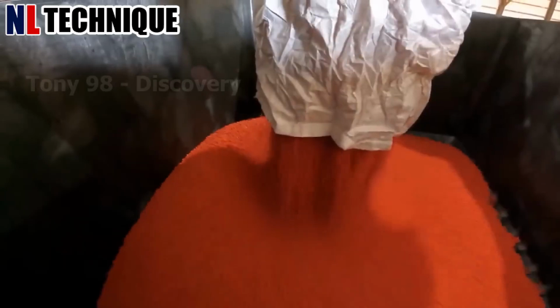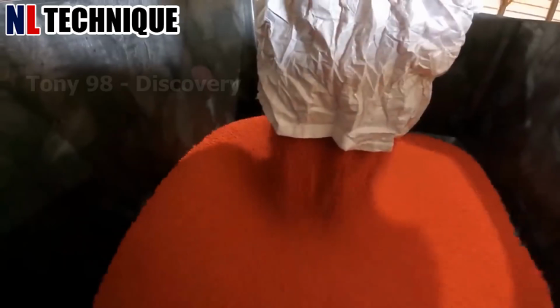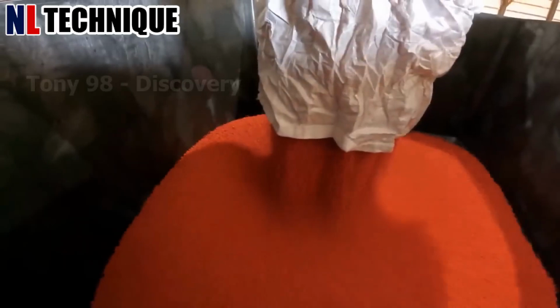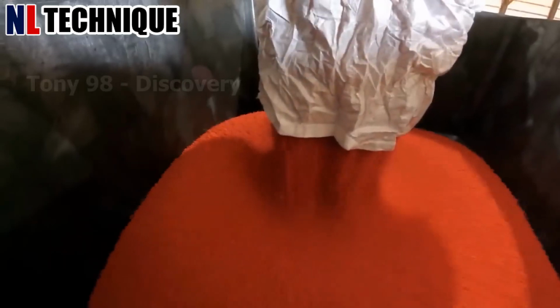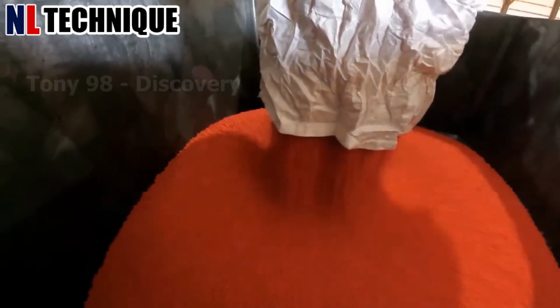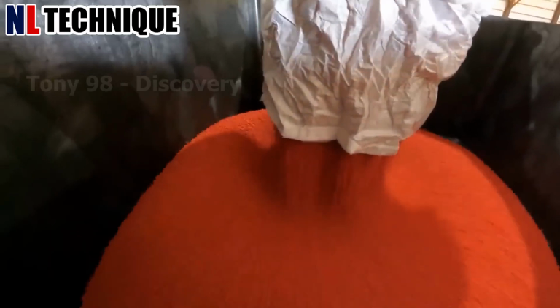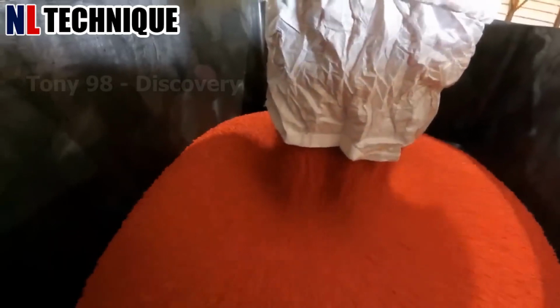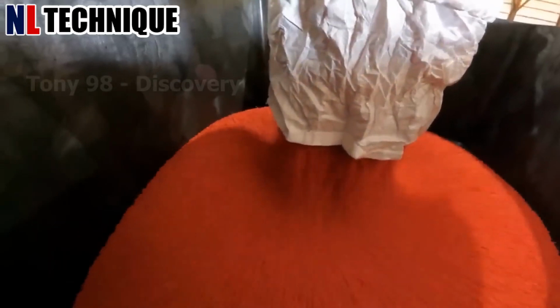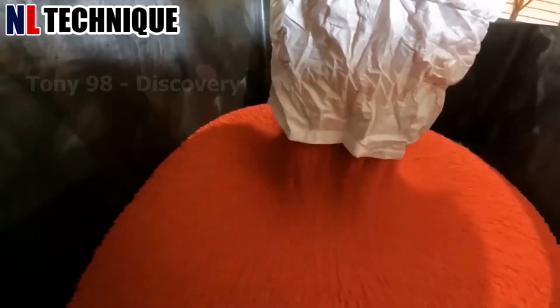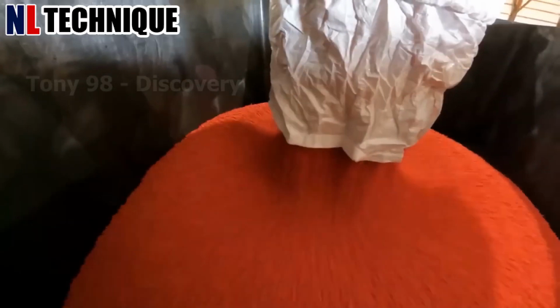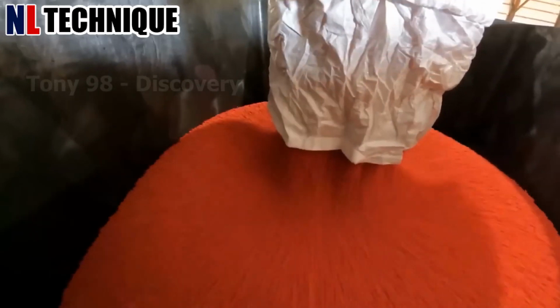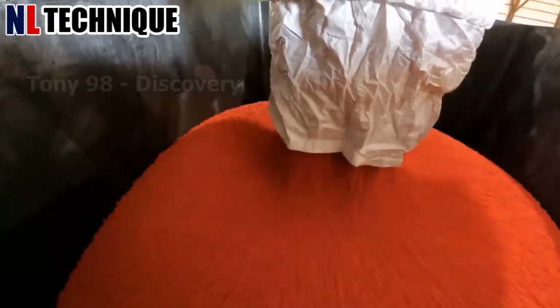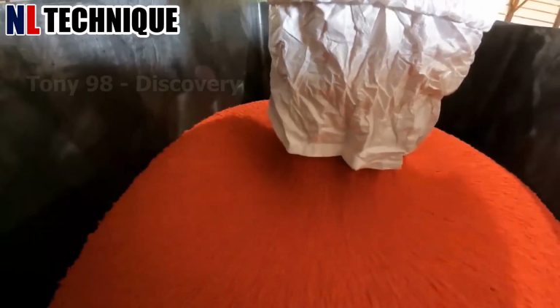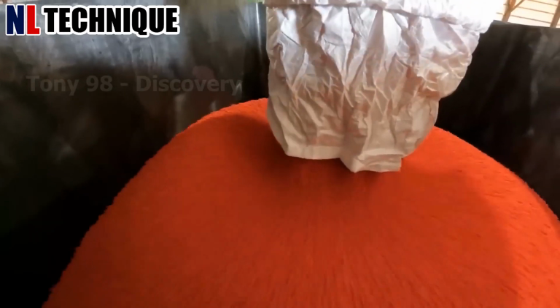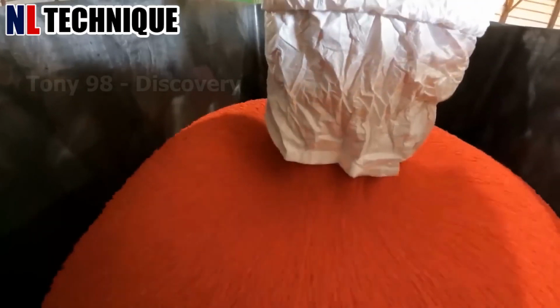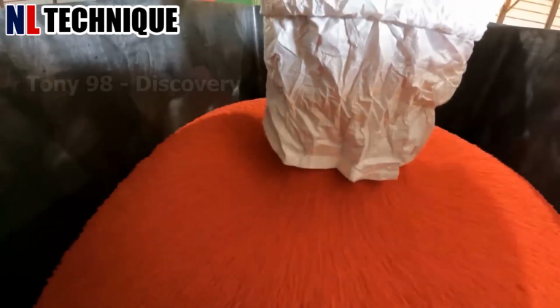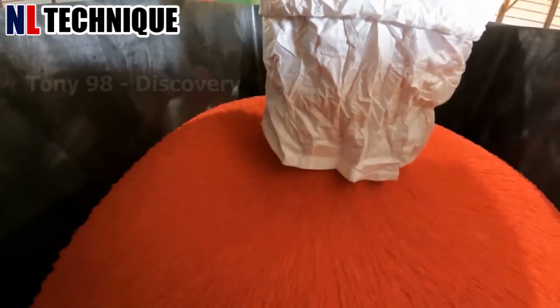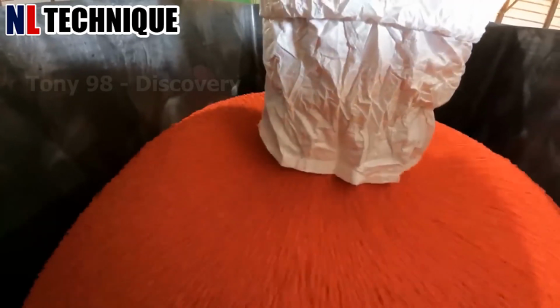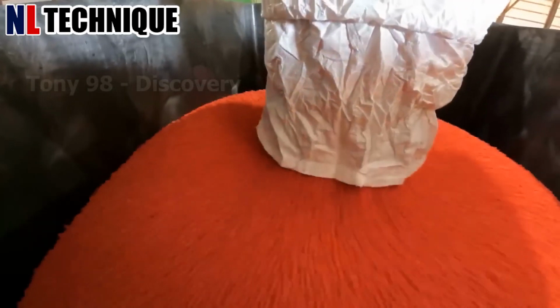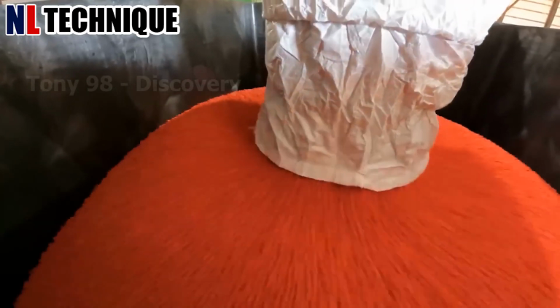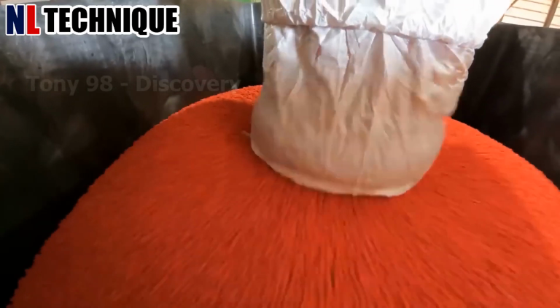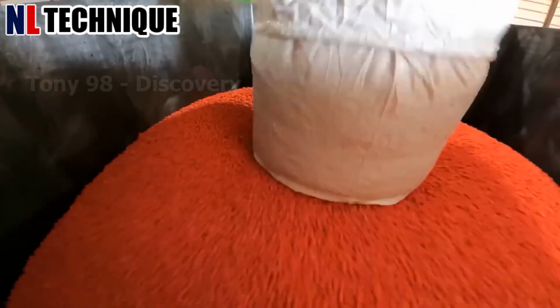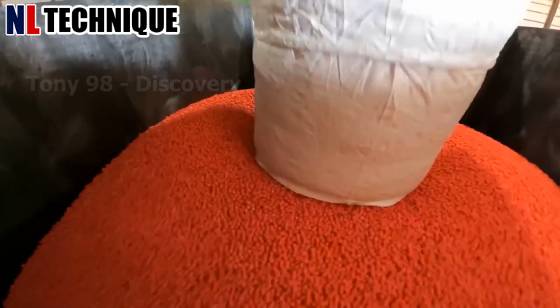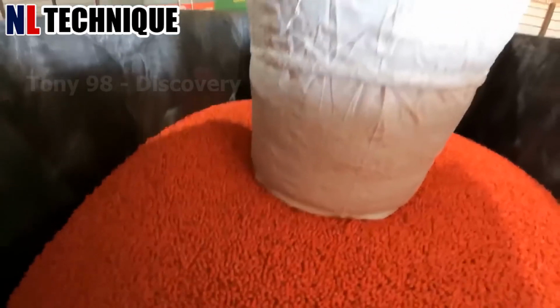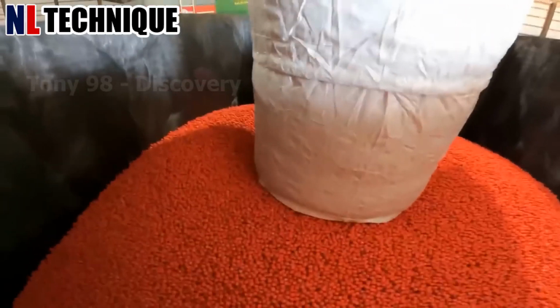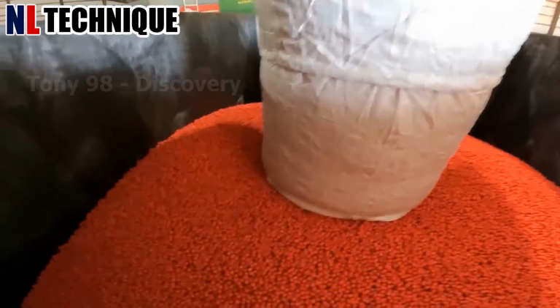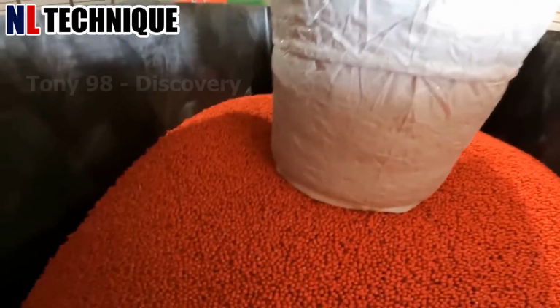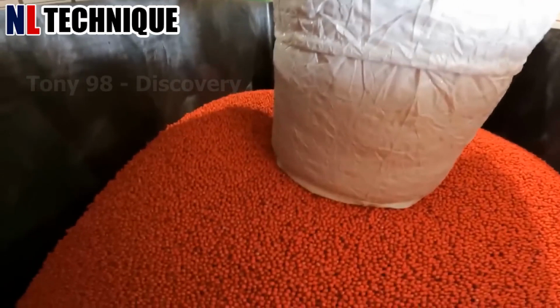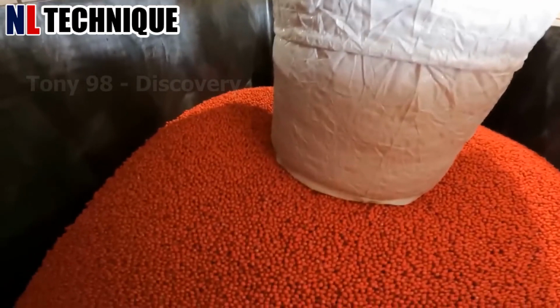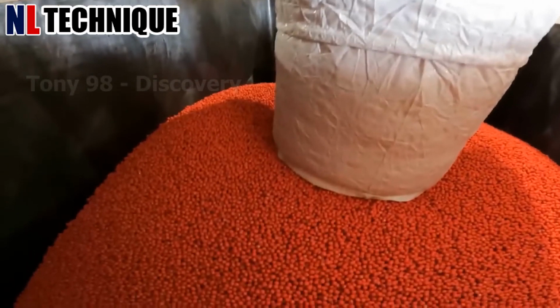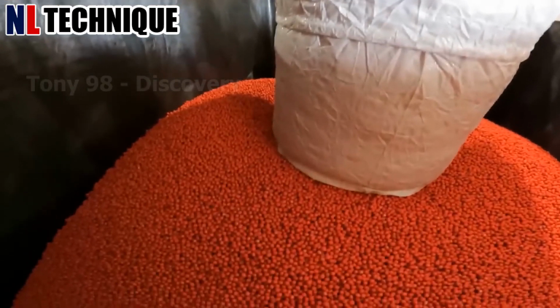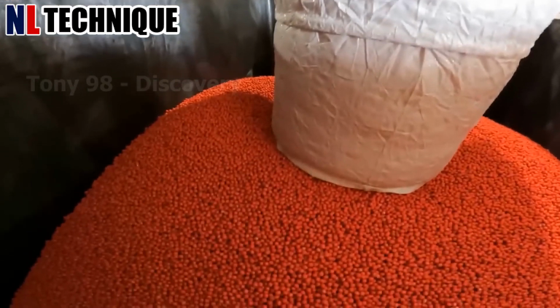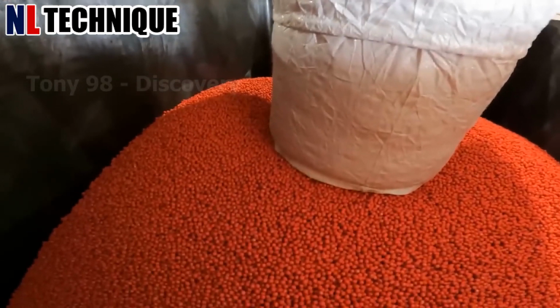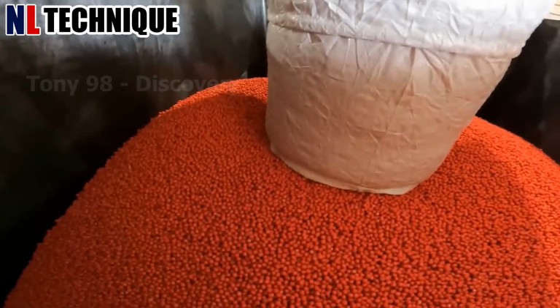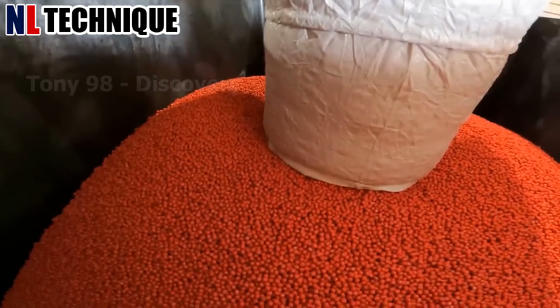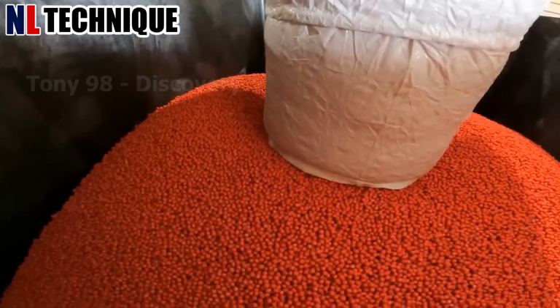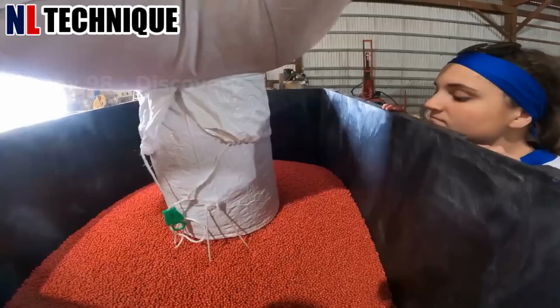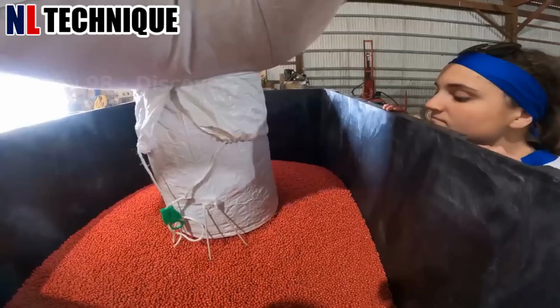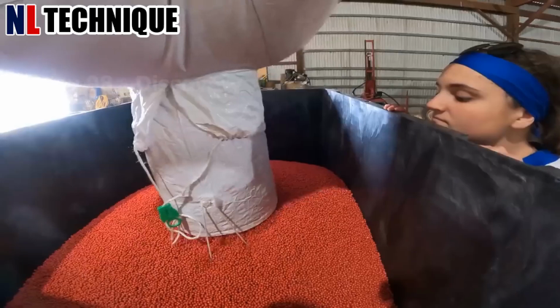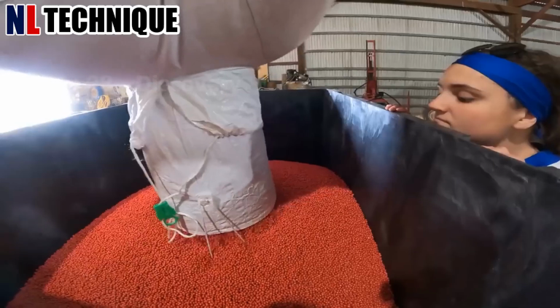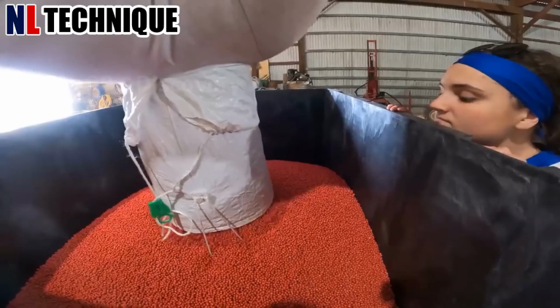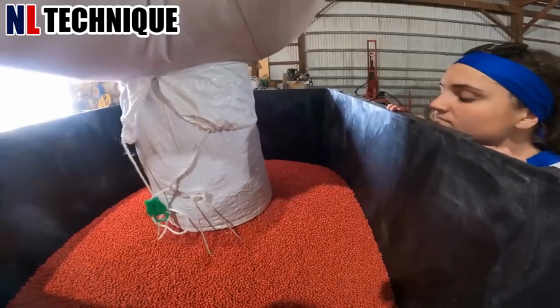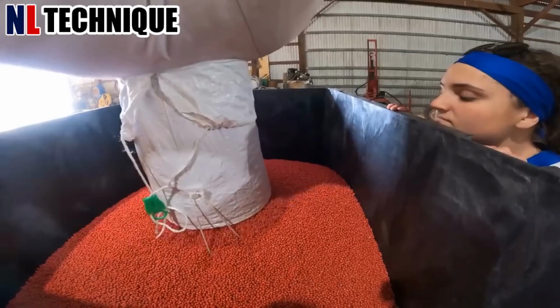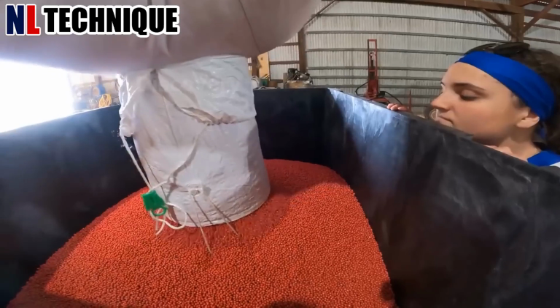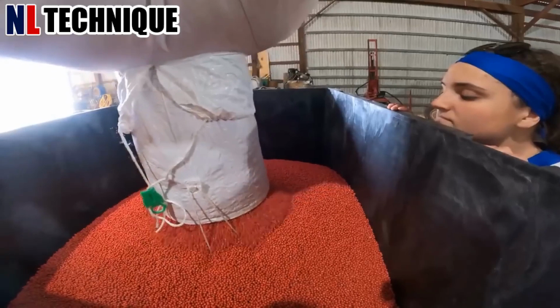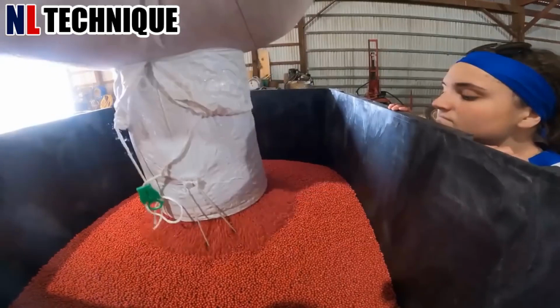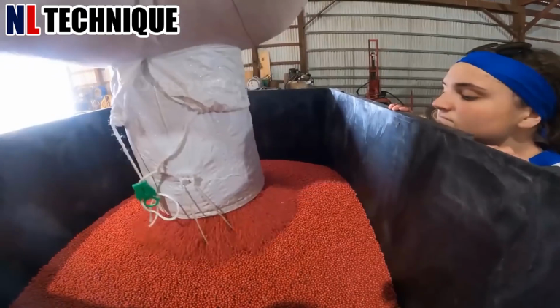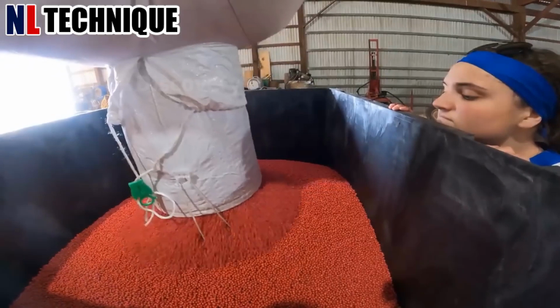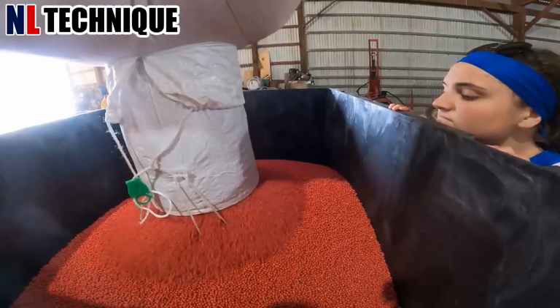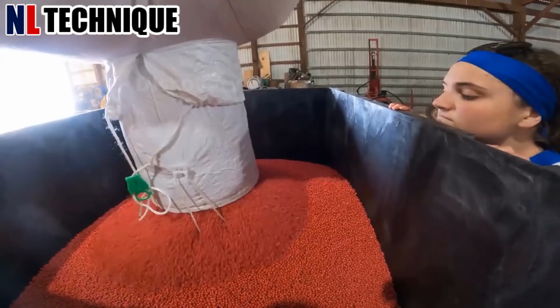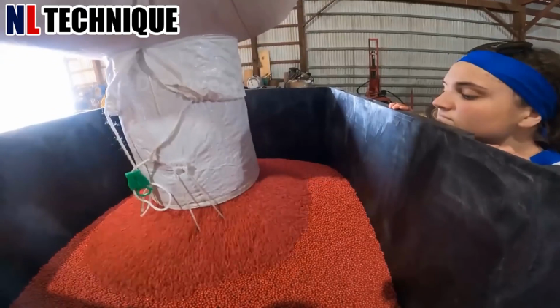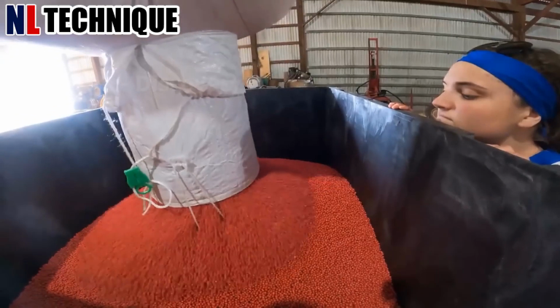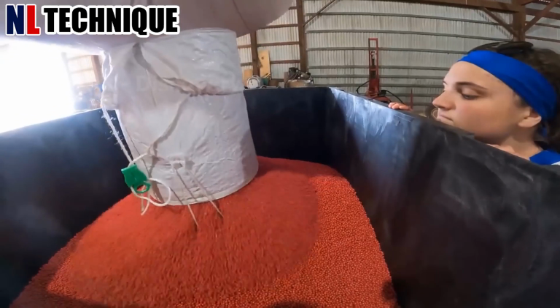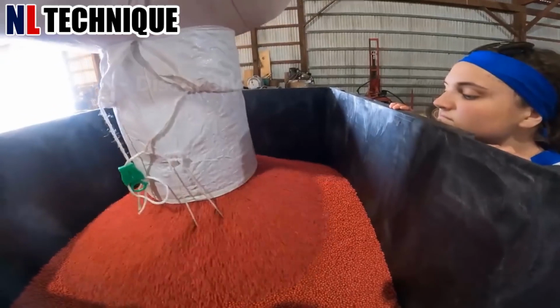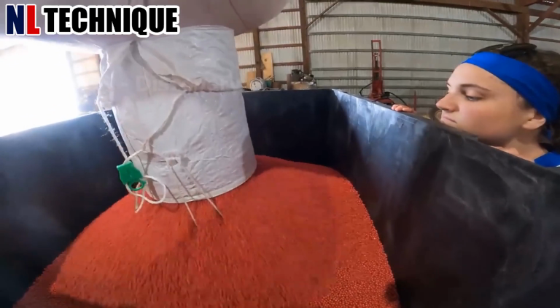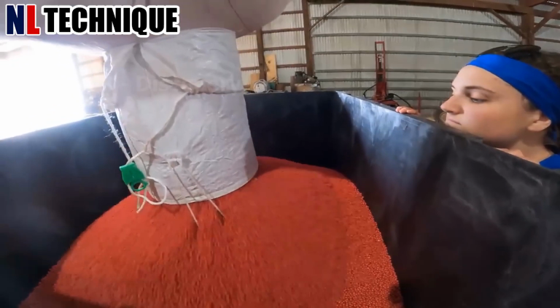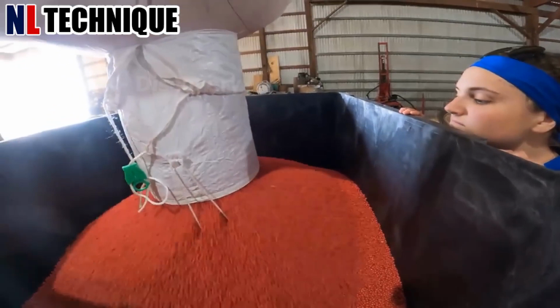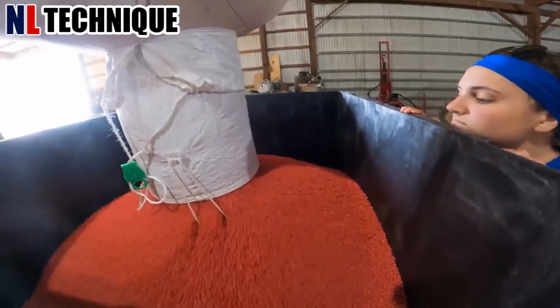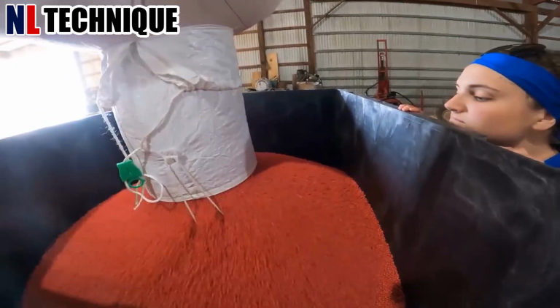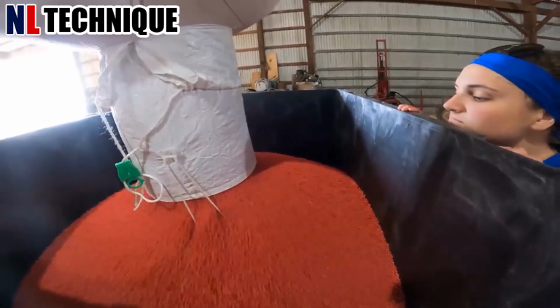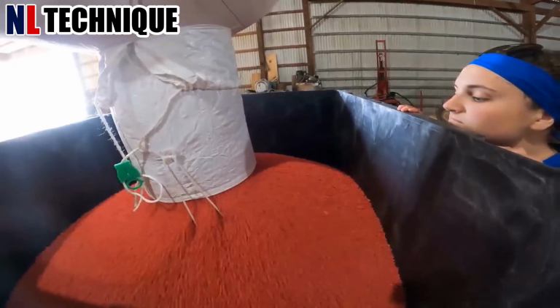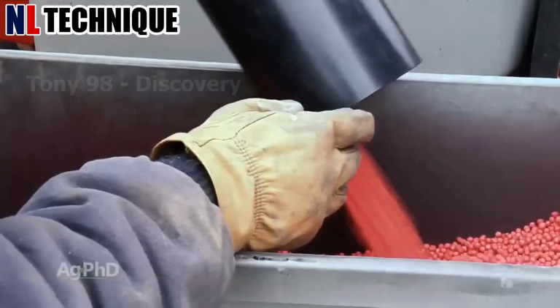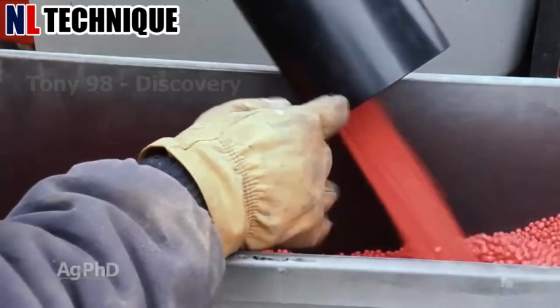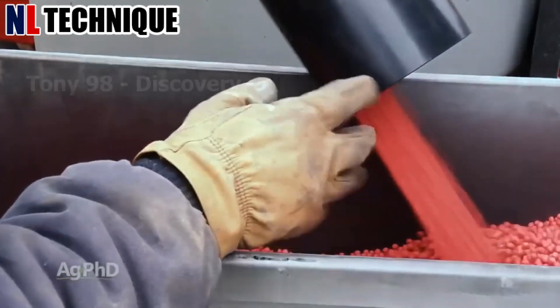Here's what's going on in a warehouse near a soybean farm in Minnesota. These farmers are preparing billions of soybean seeds to start a new crop.